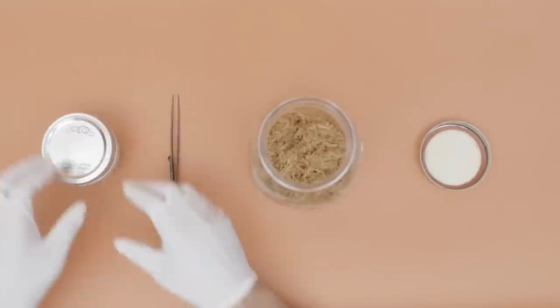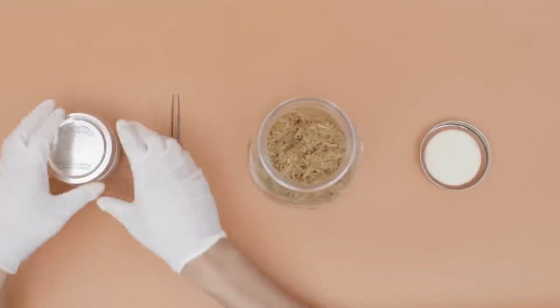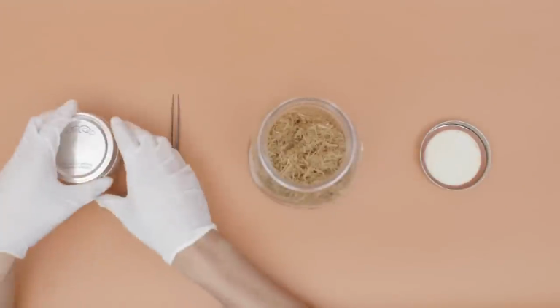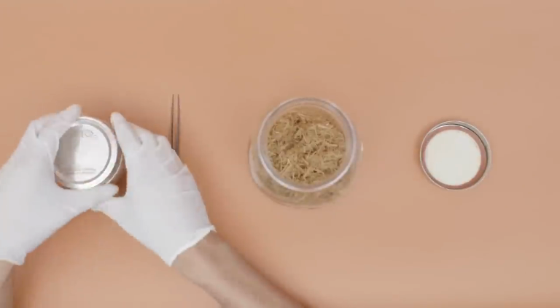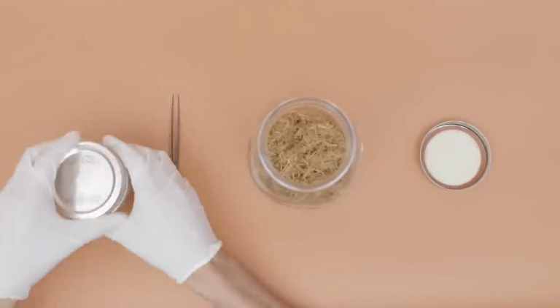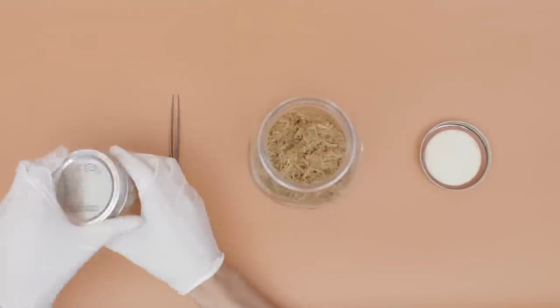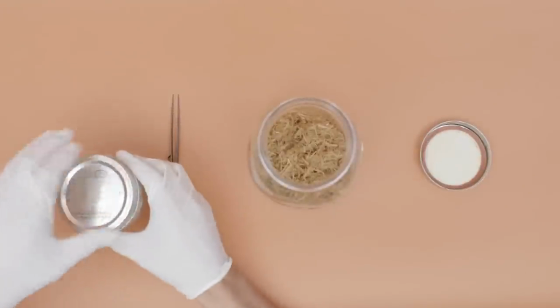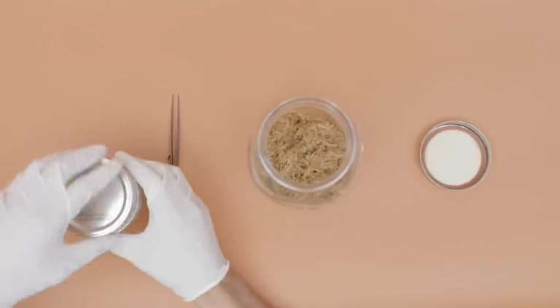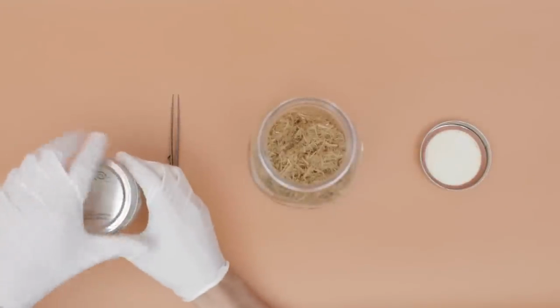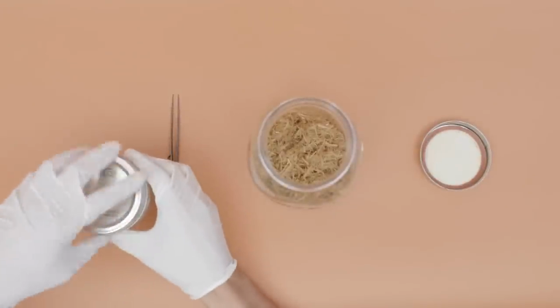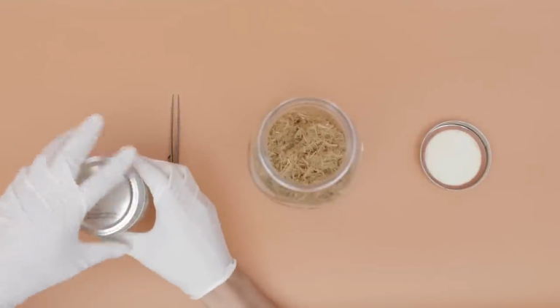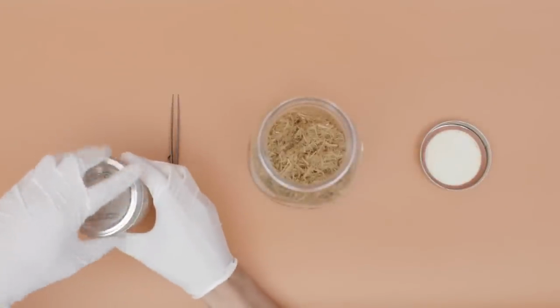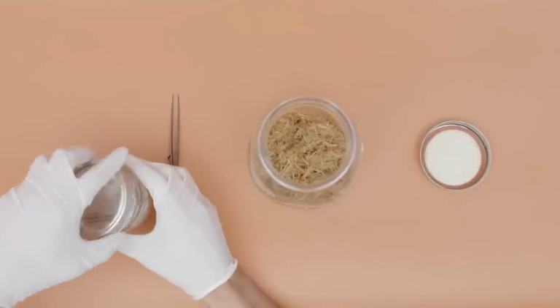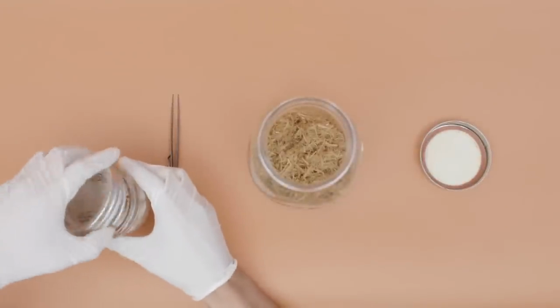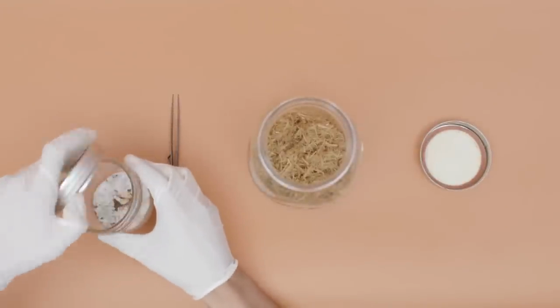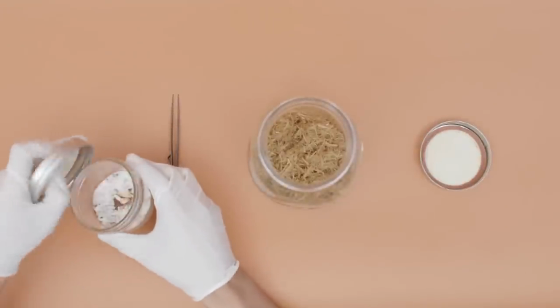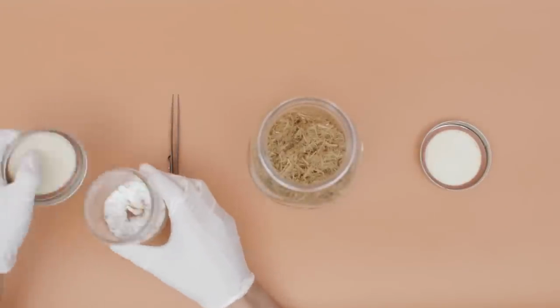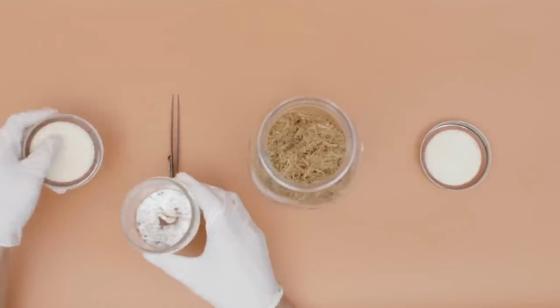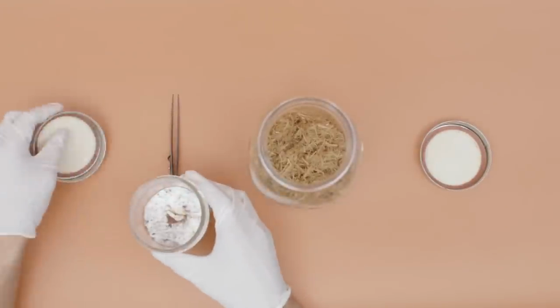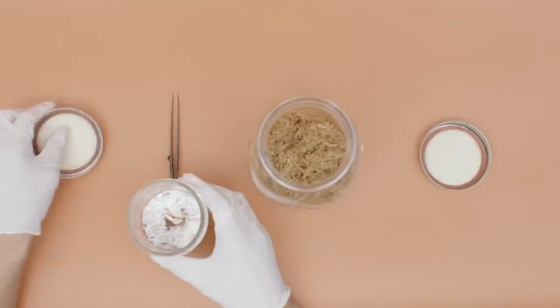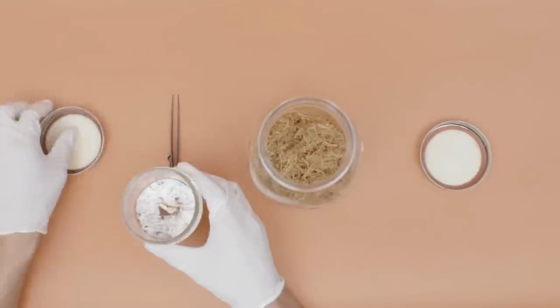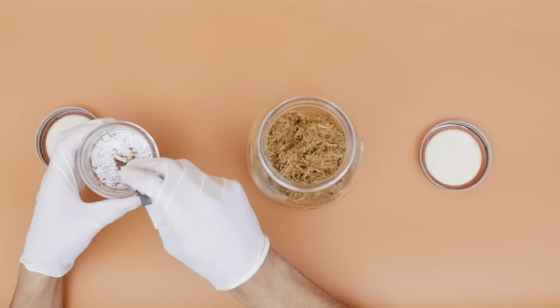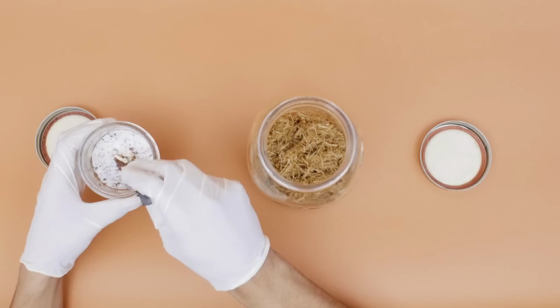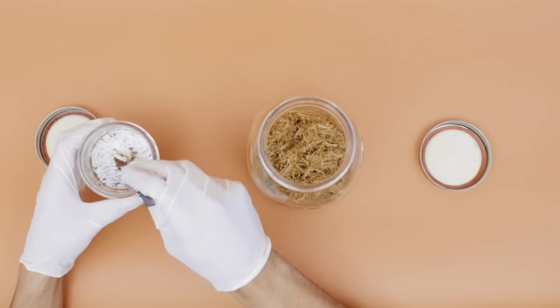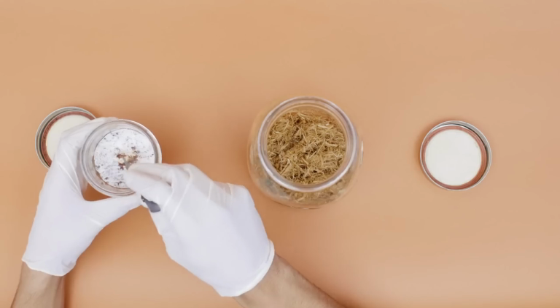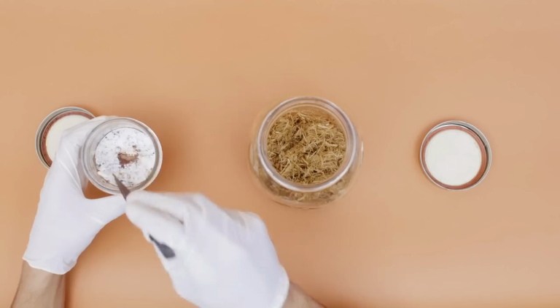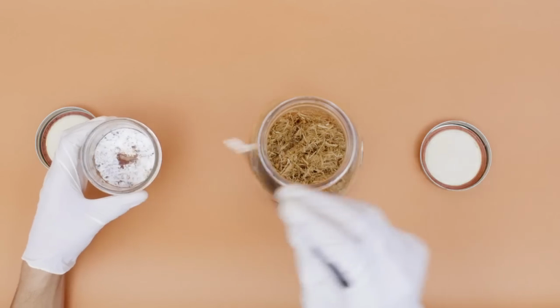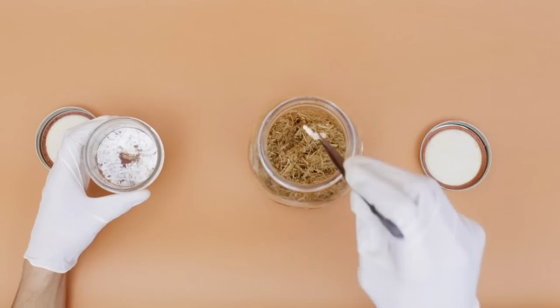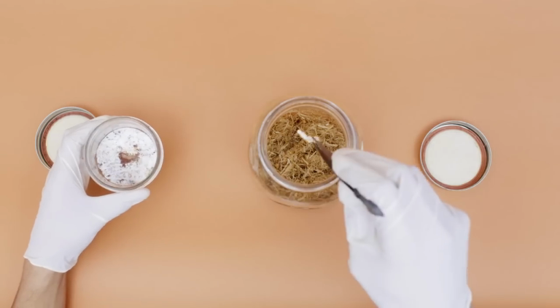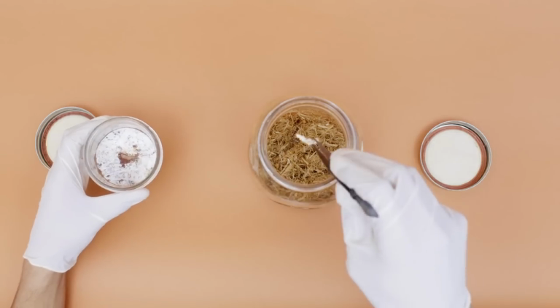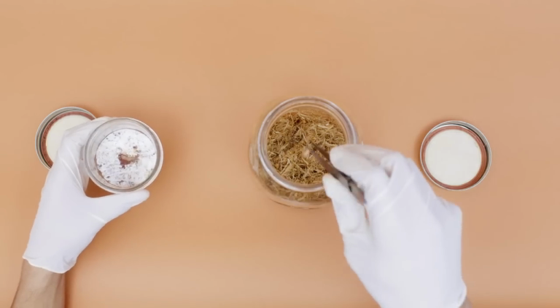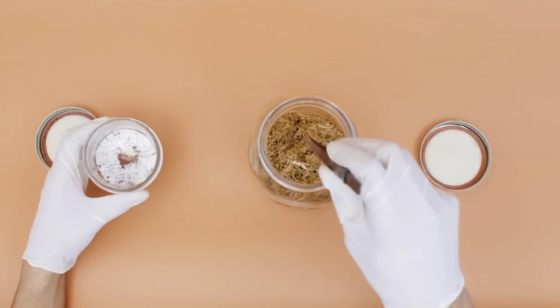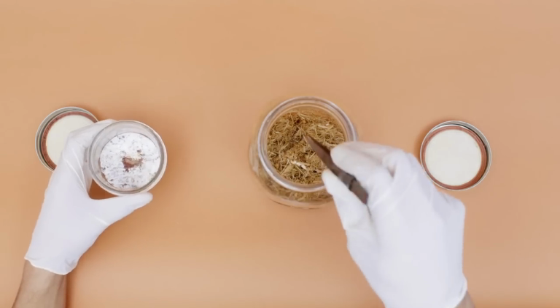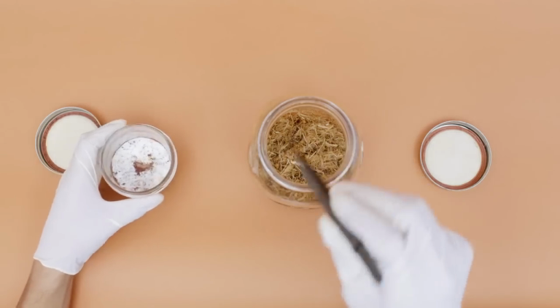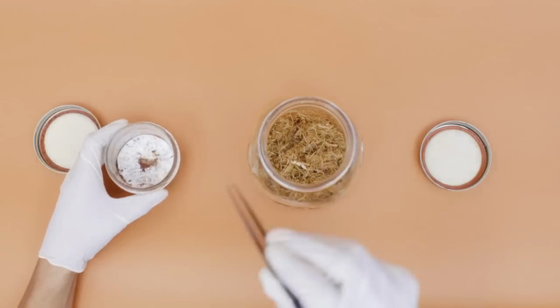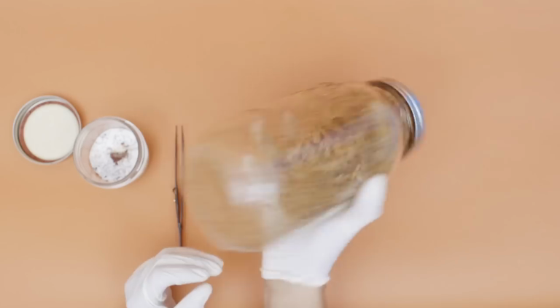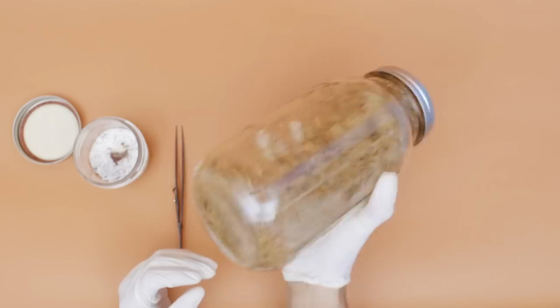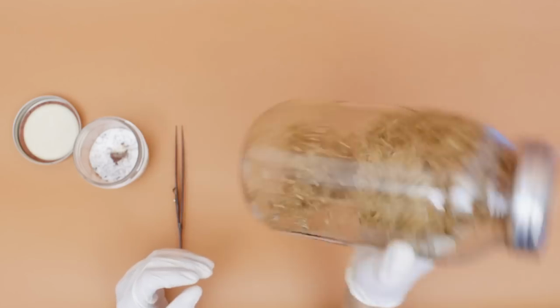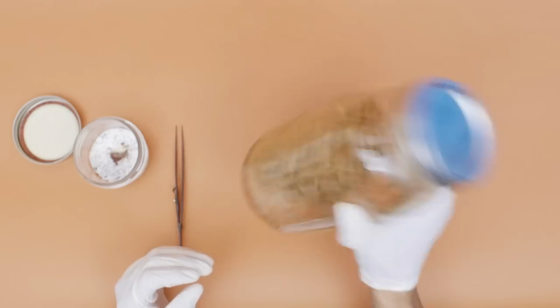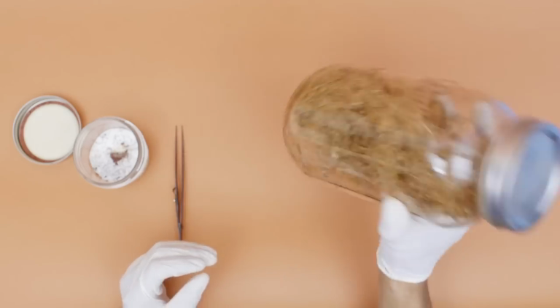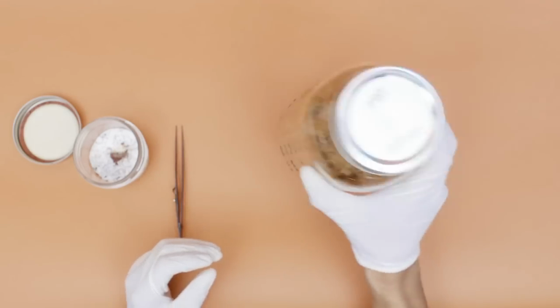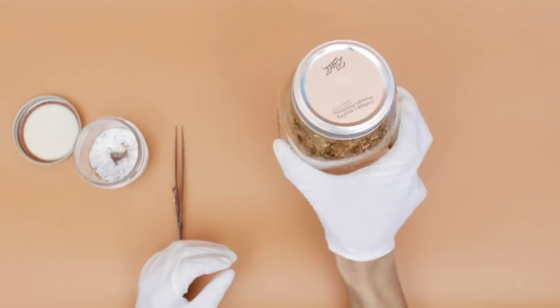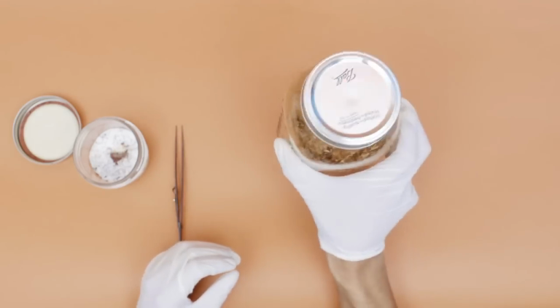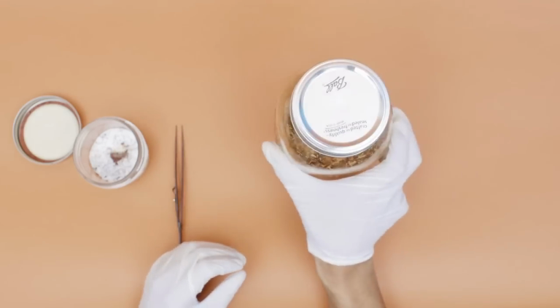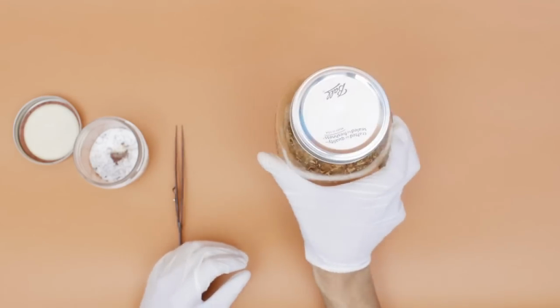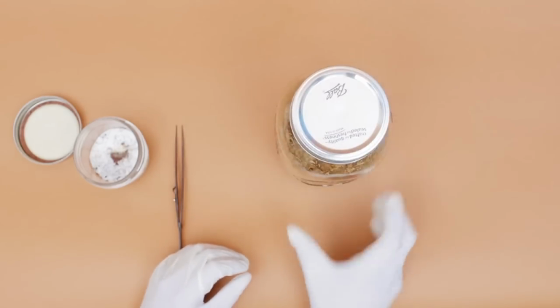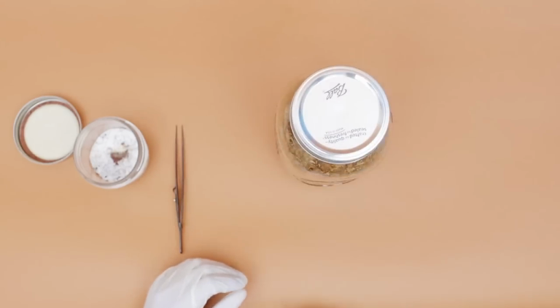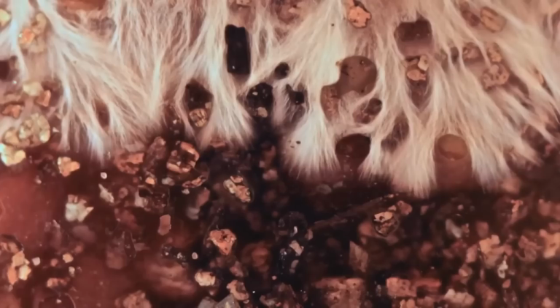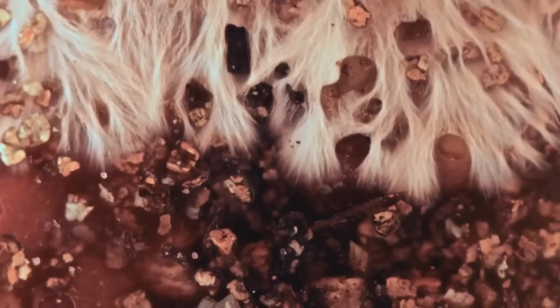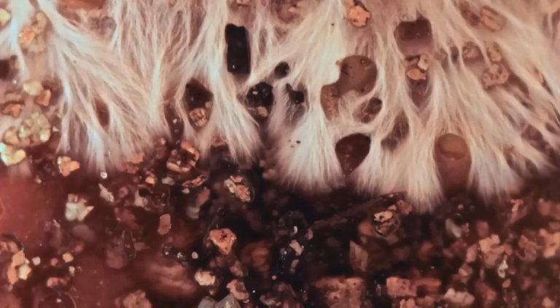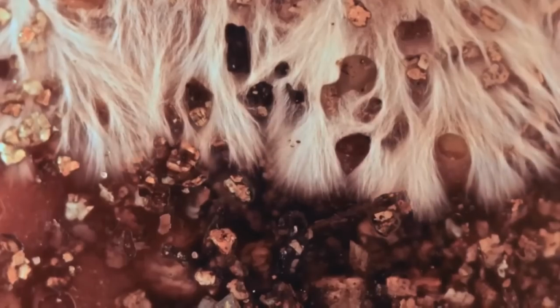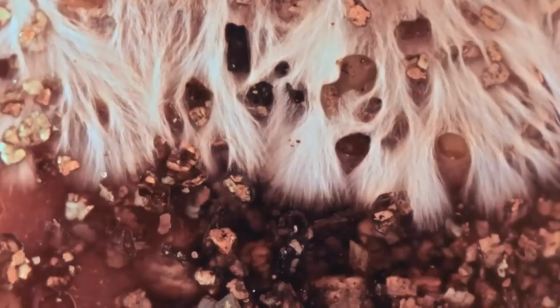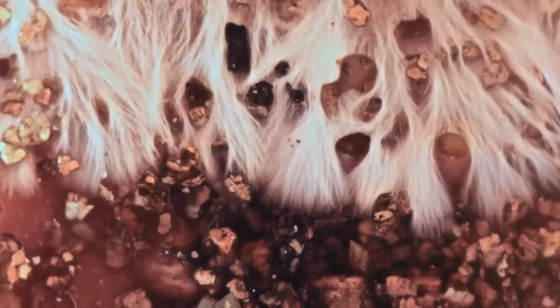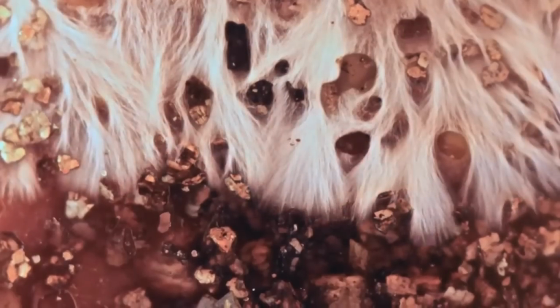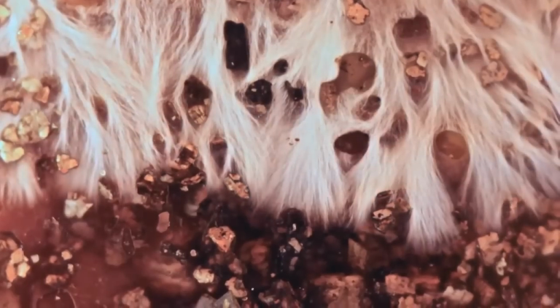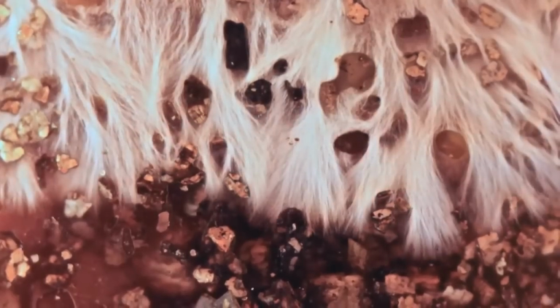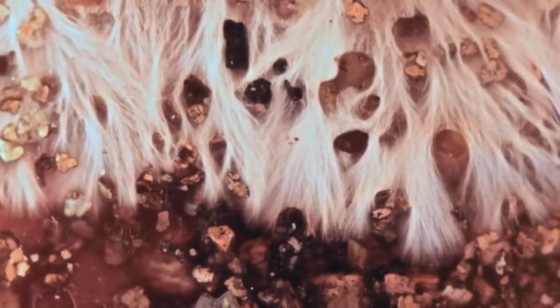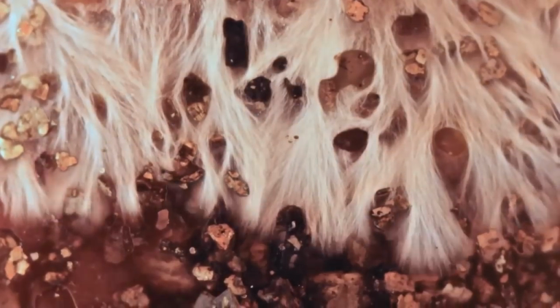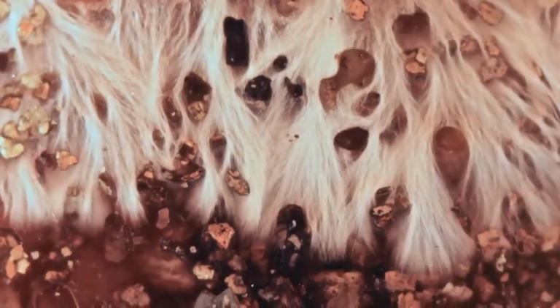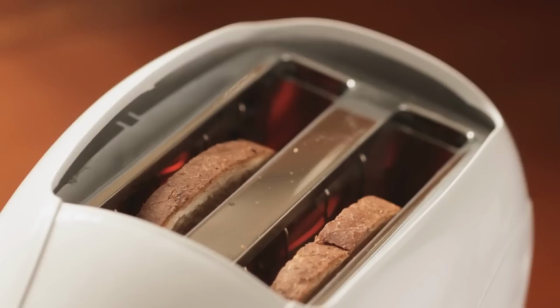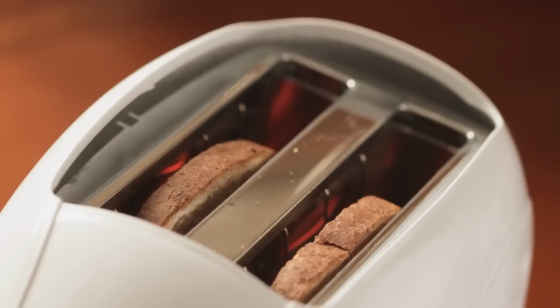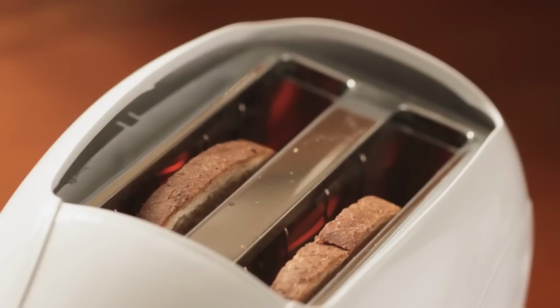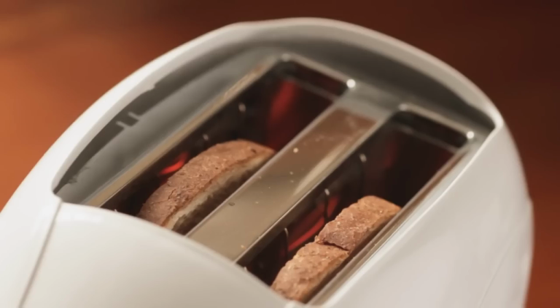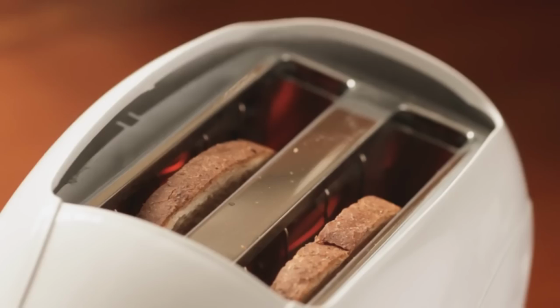Step five, place the mushroom mass into the substrate and allow it to increase in volume. This will take three to seven days.